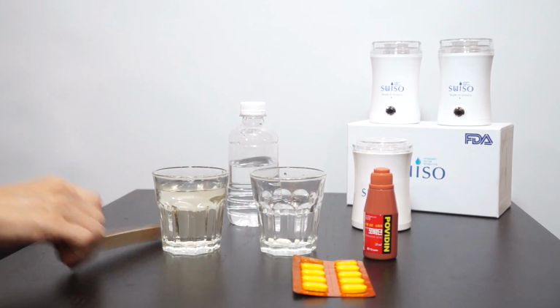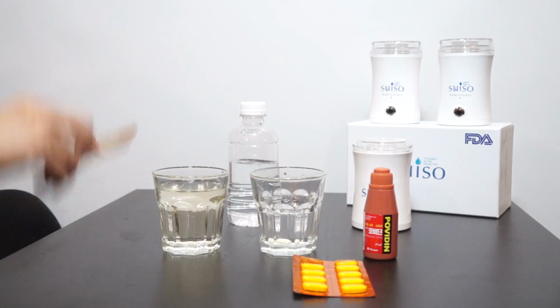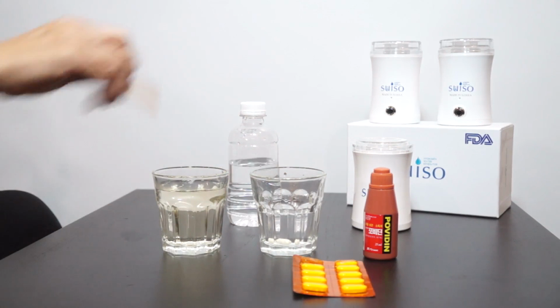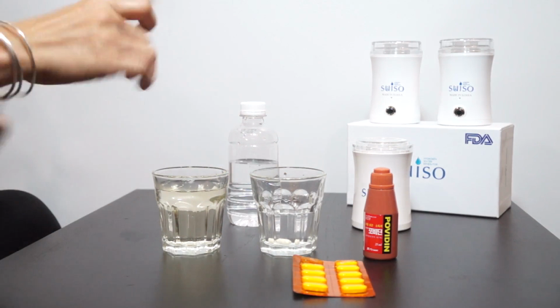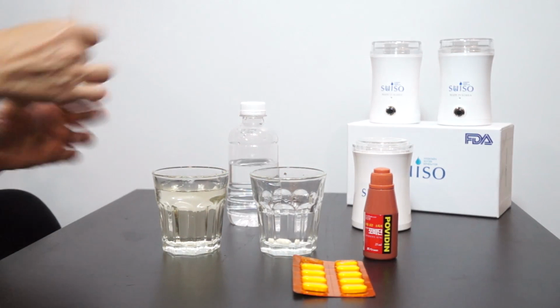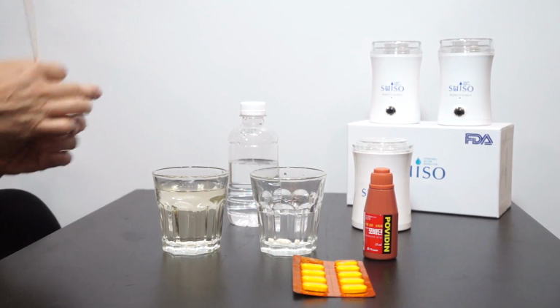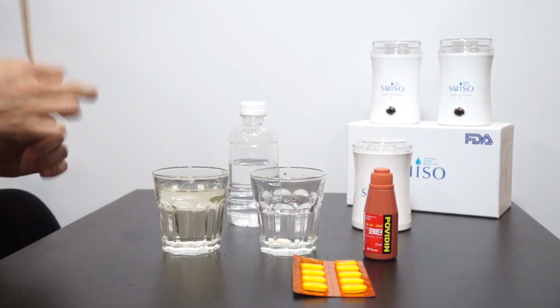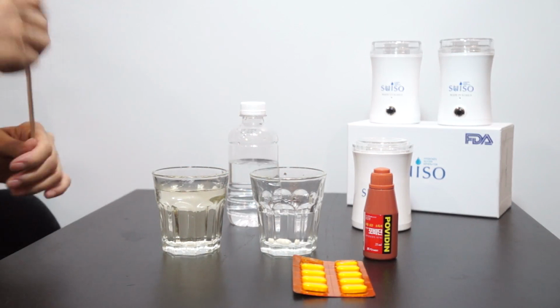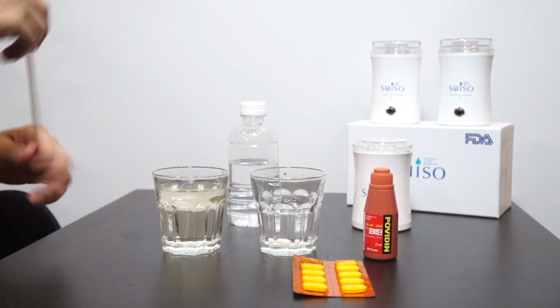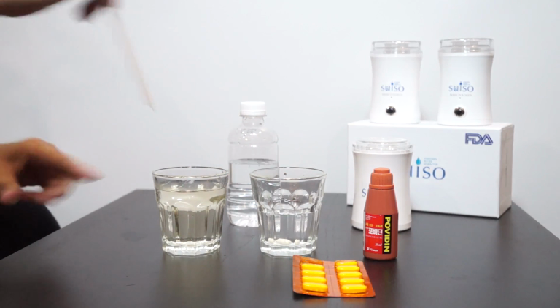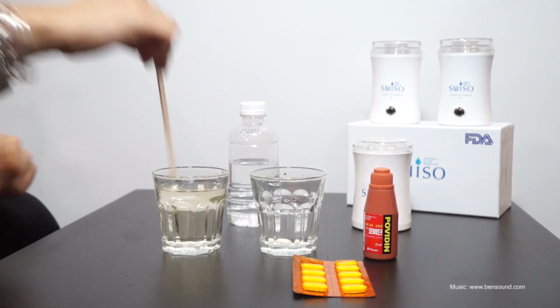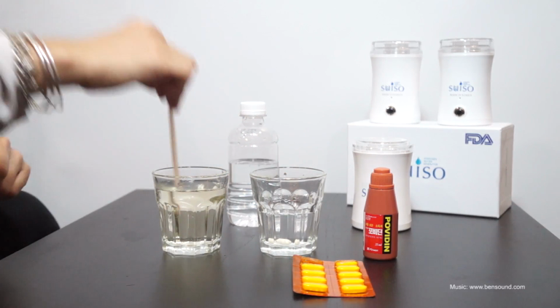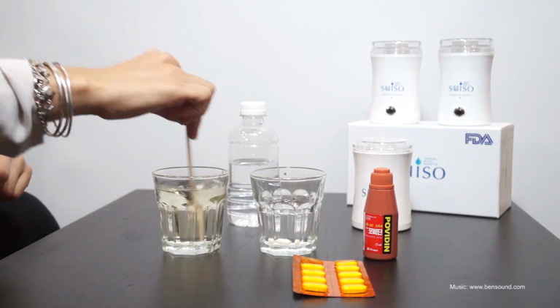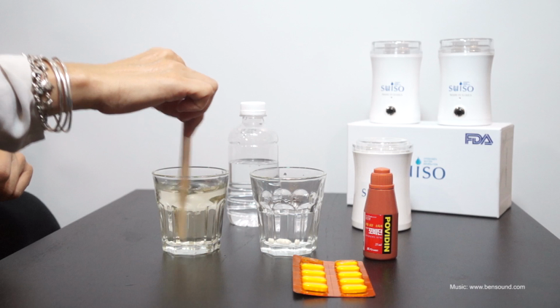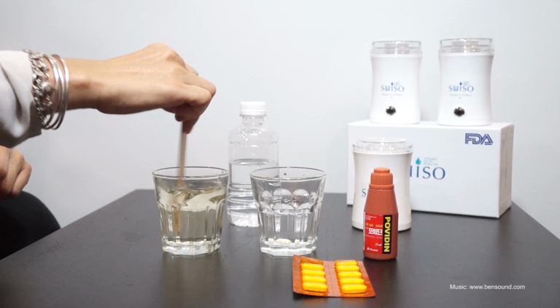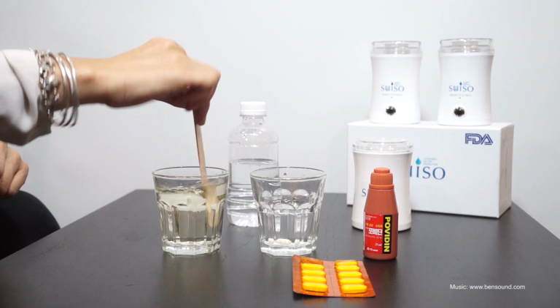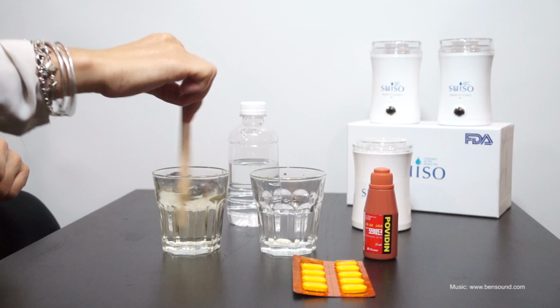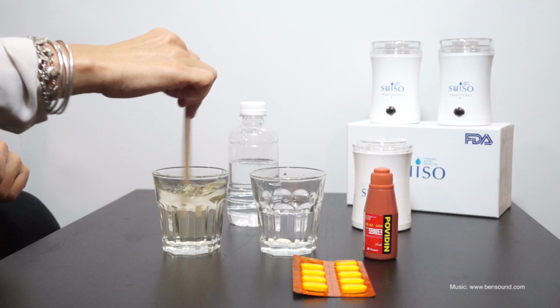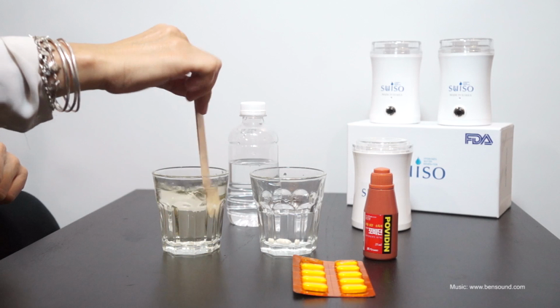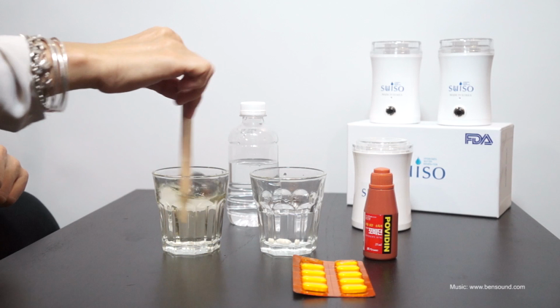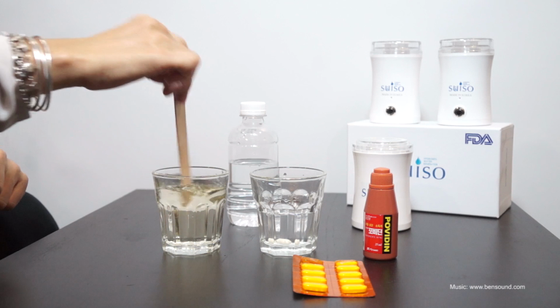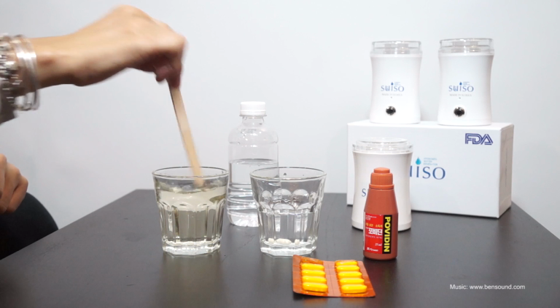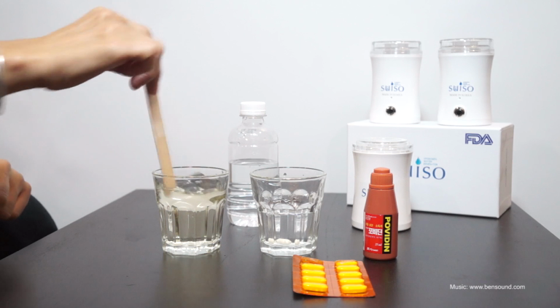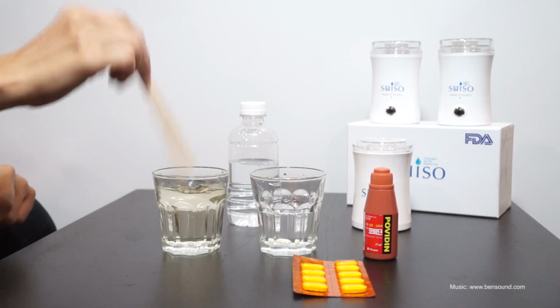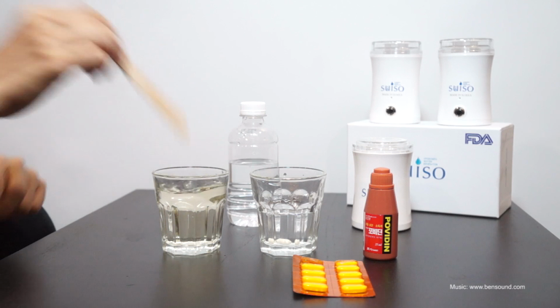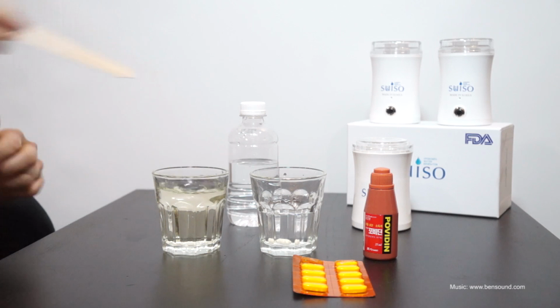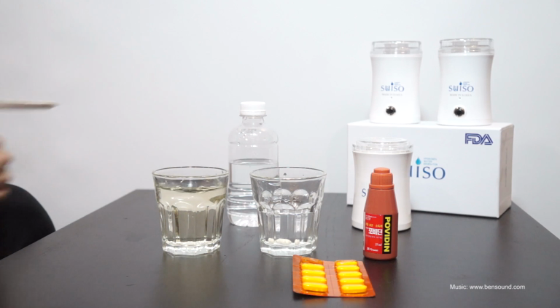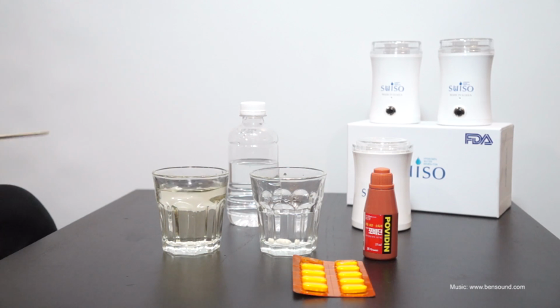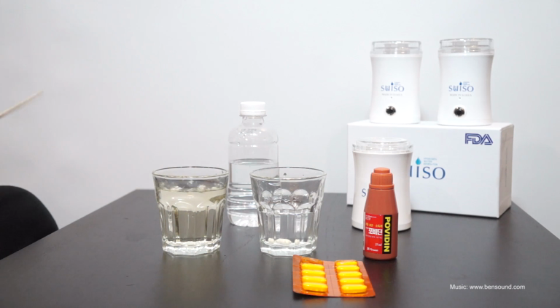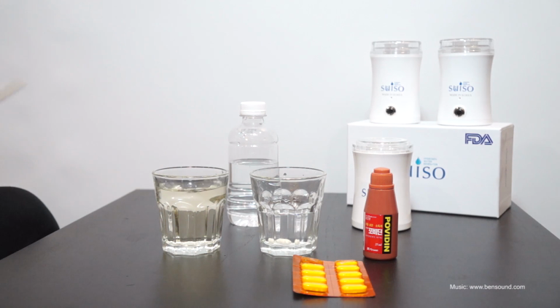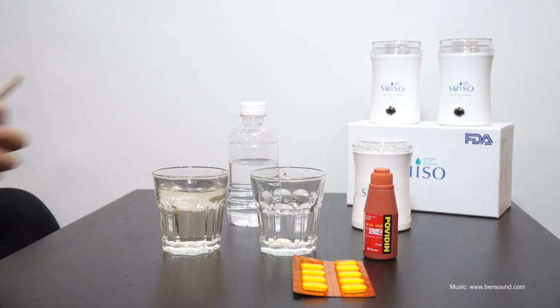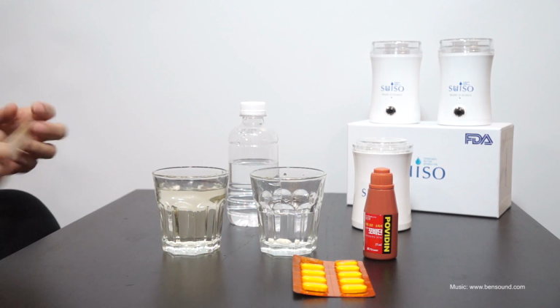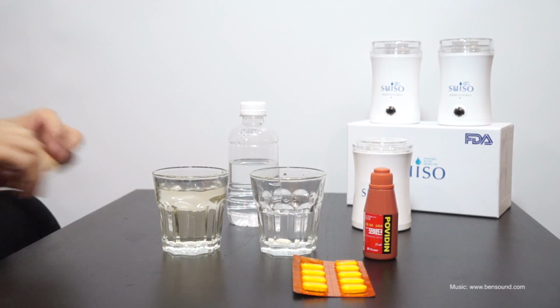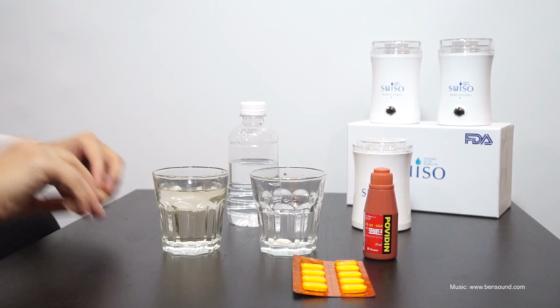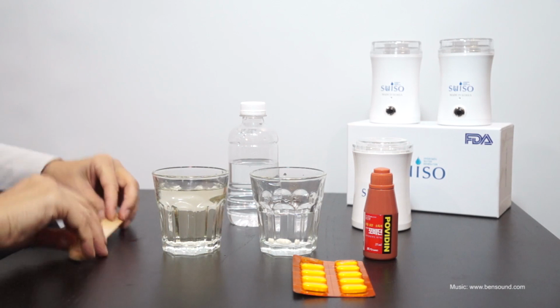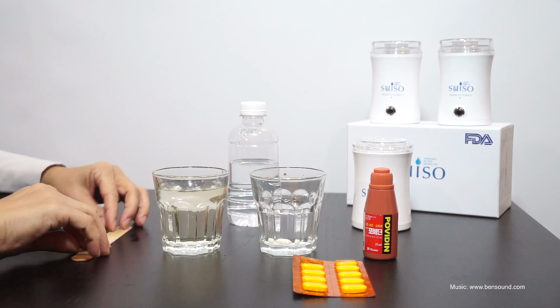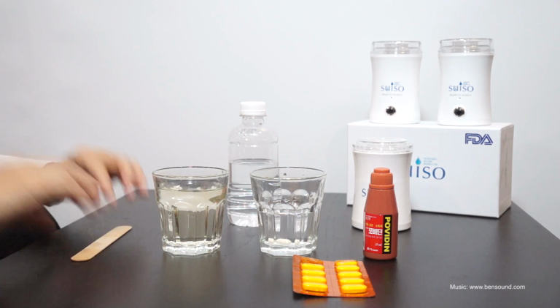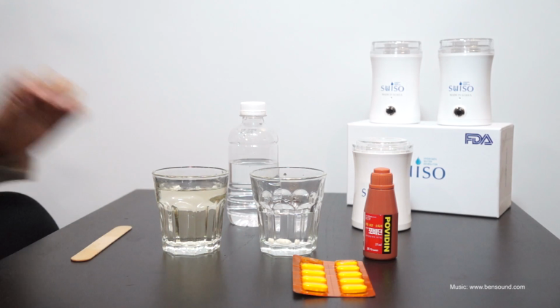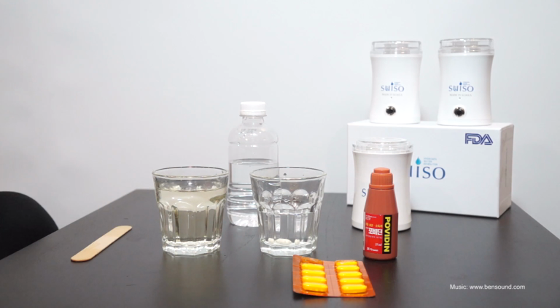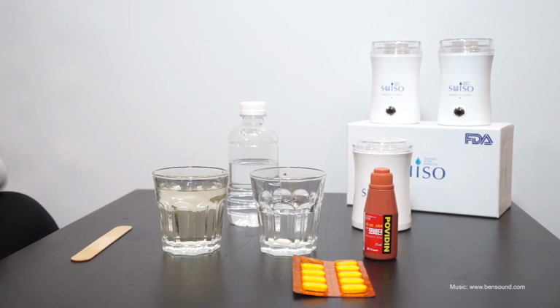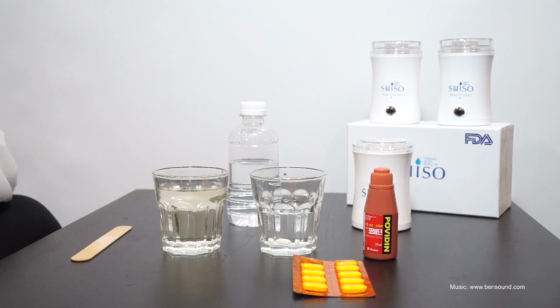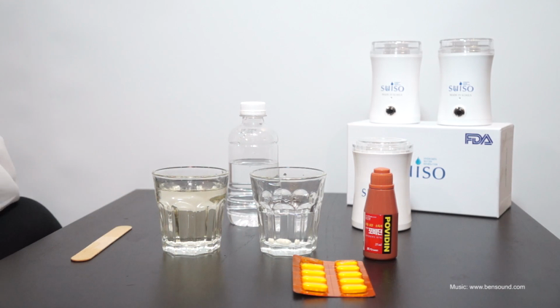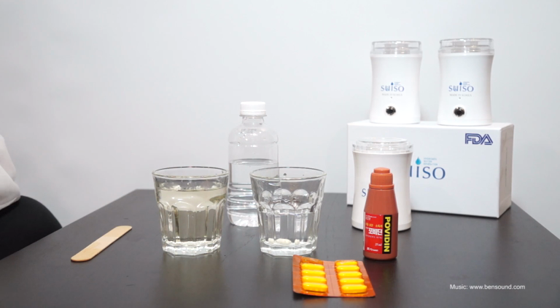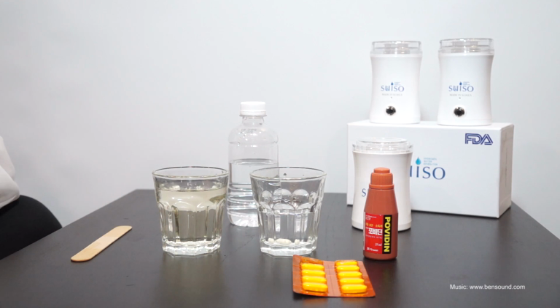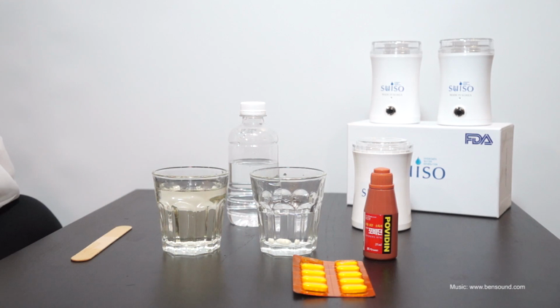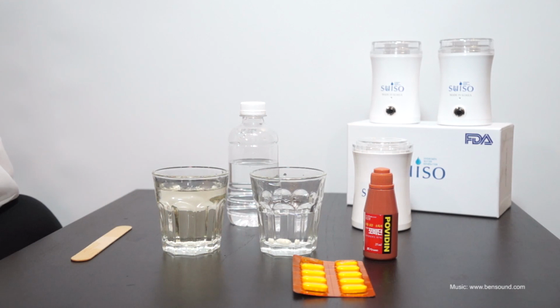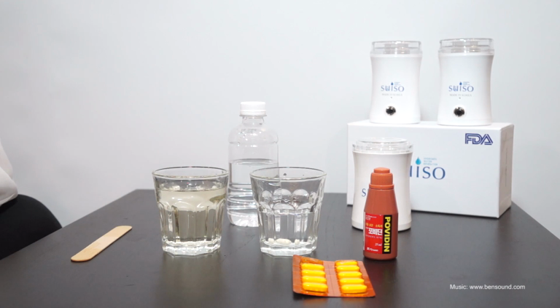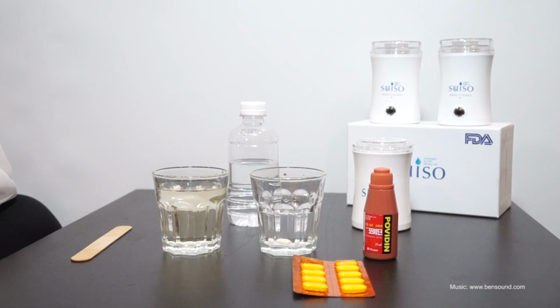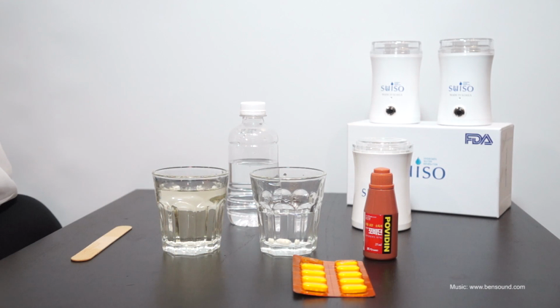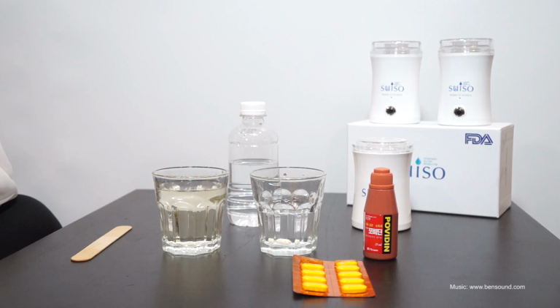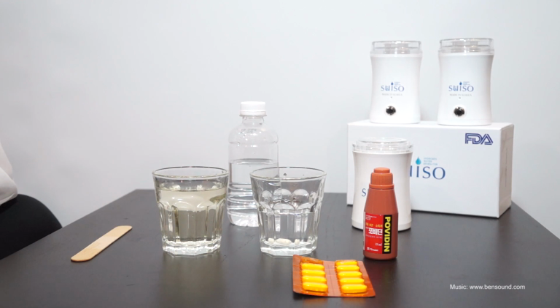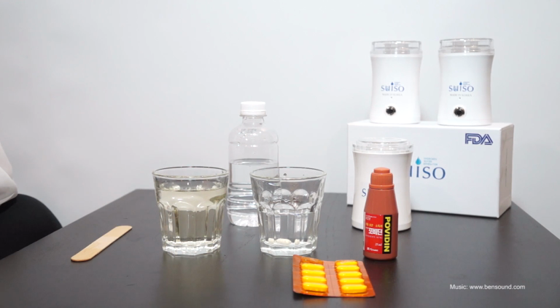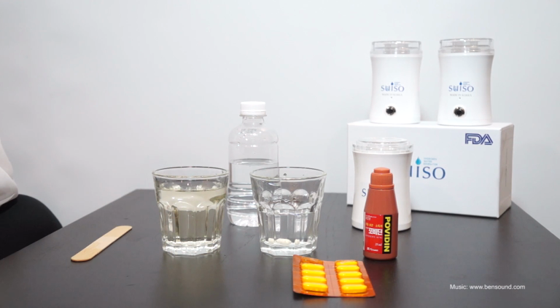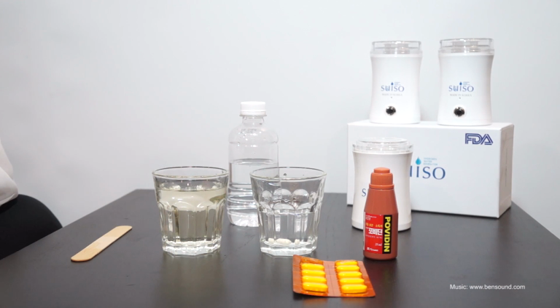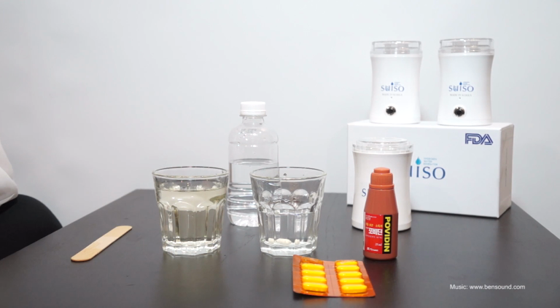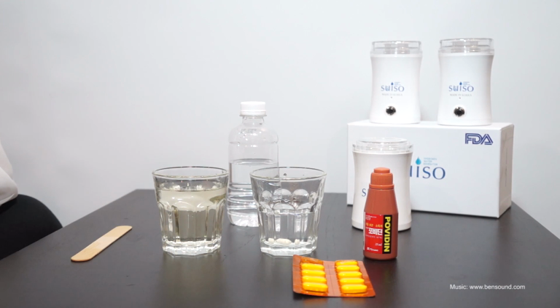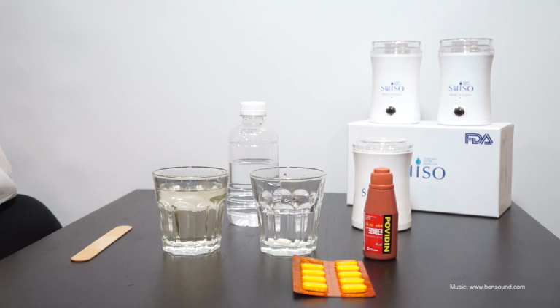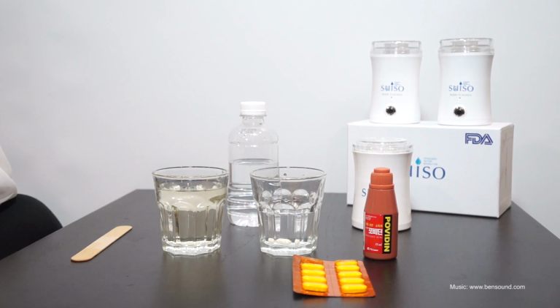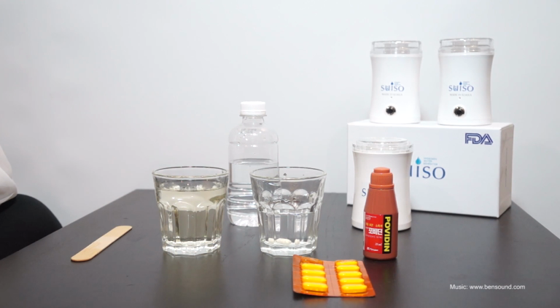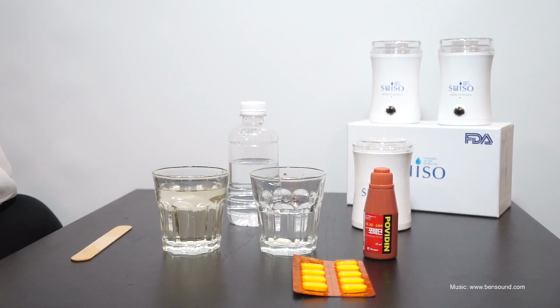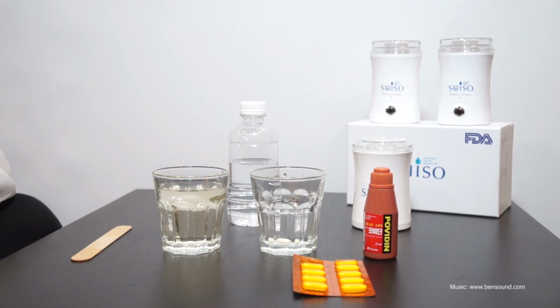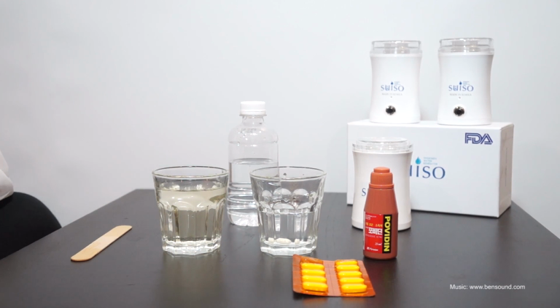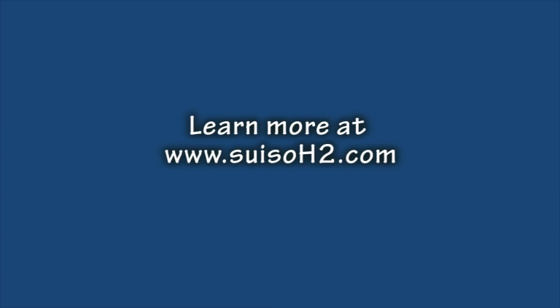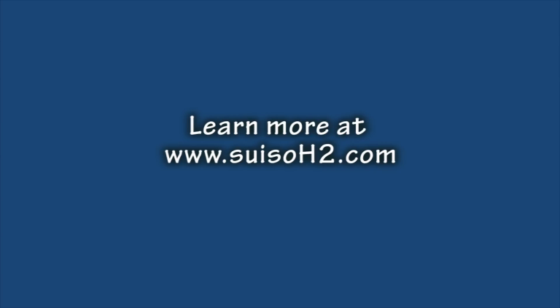A quick tip: consume your Vitamin C together with your Suiso Hydrogen water for better results. Until then, don't forget to stay hydrated. Have a great day.